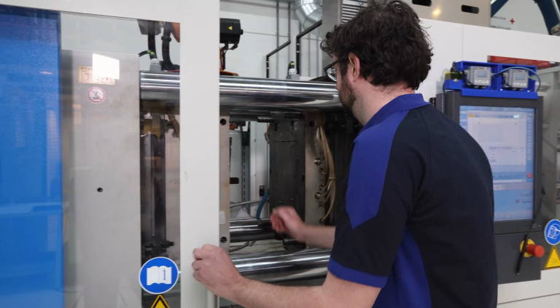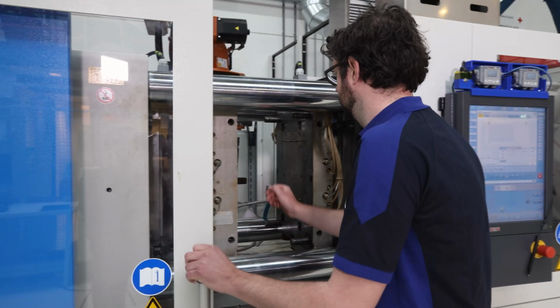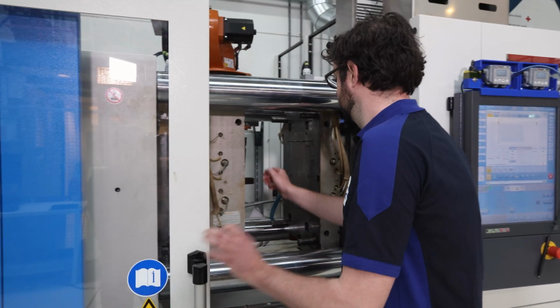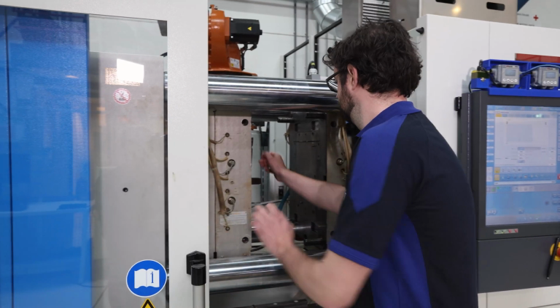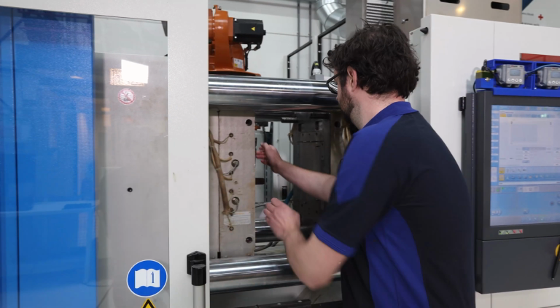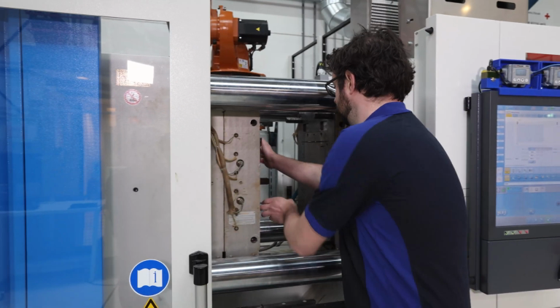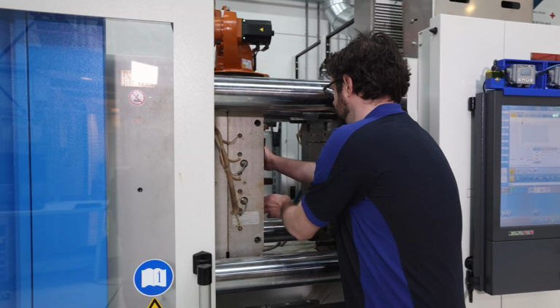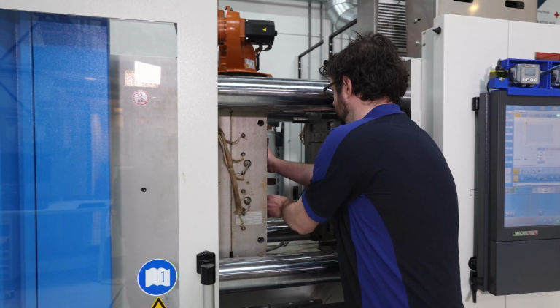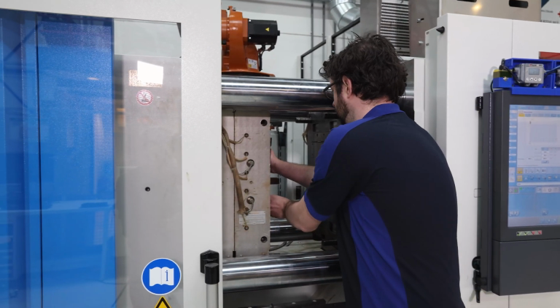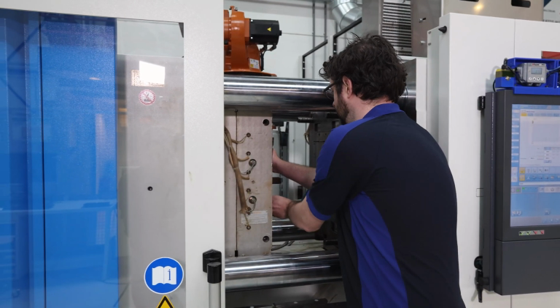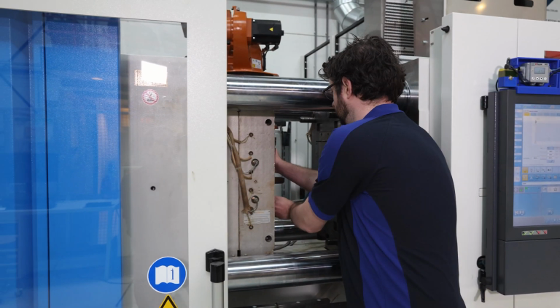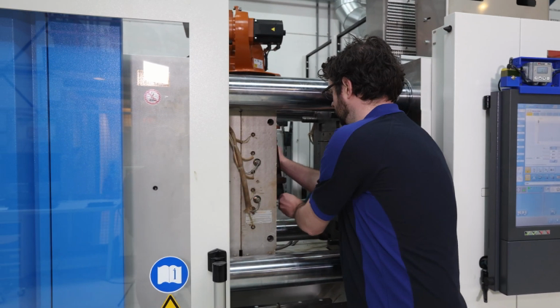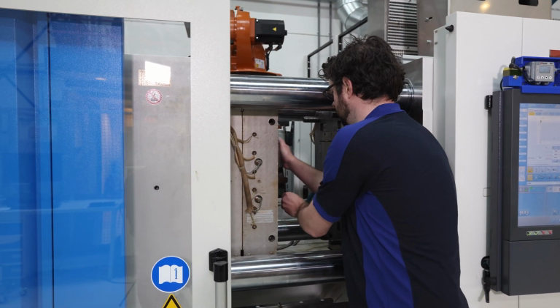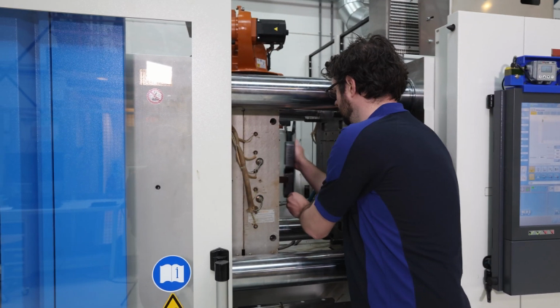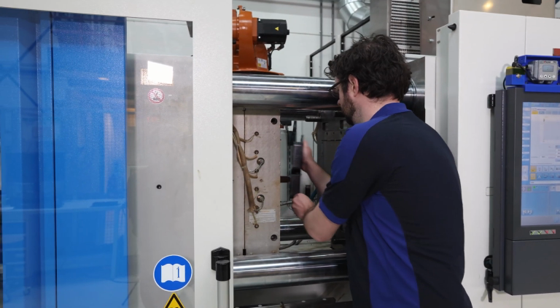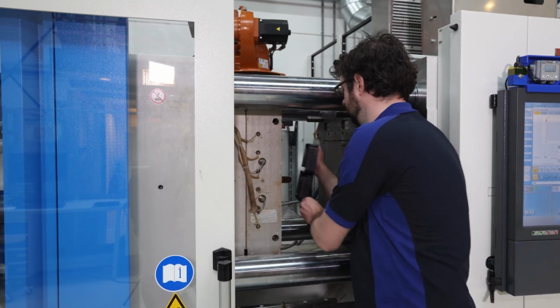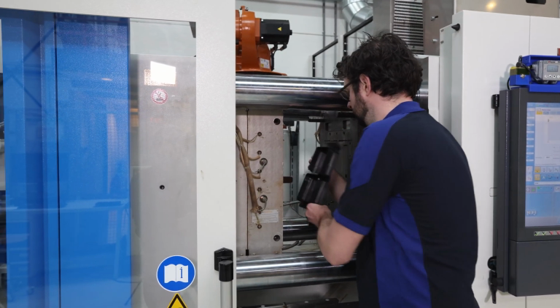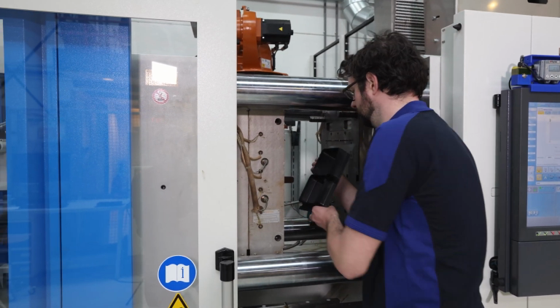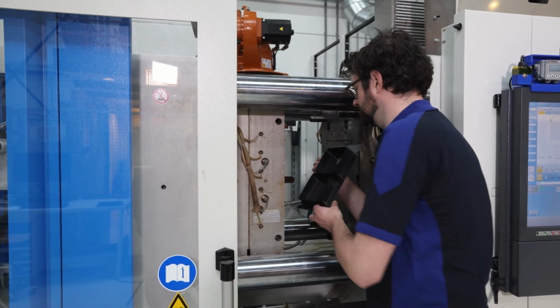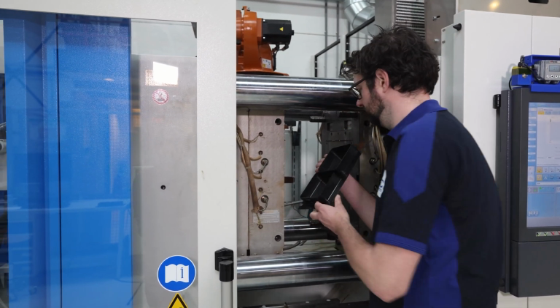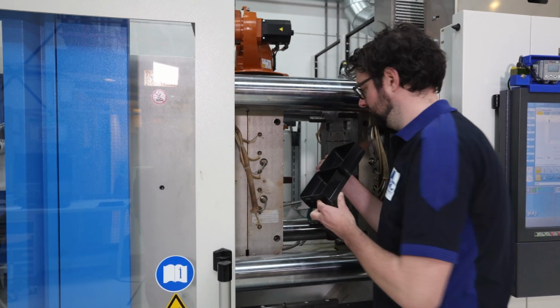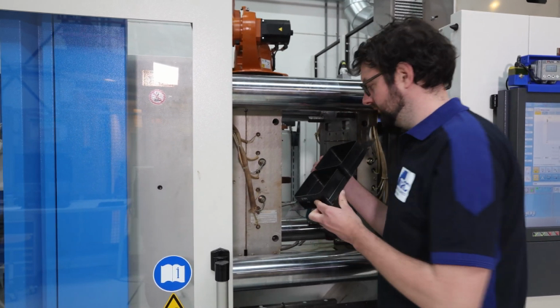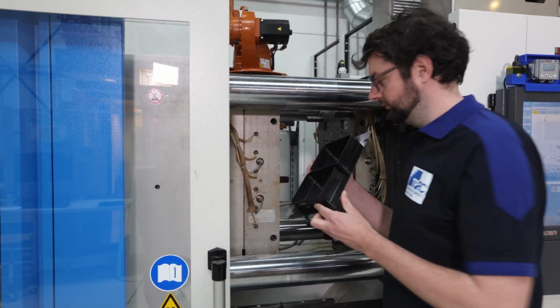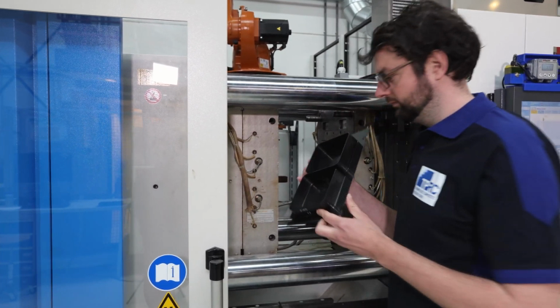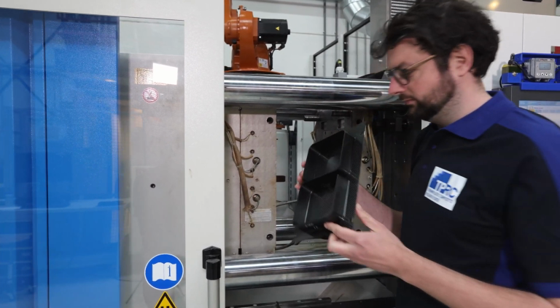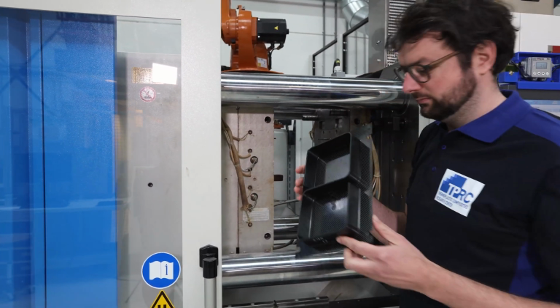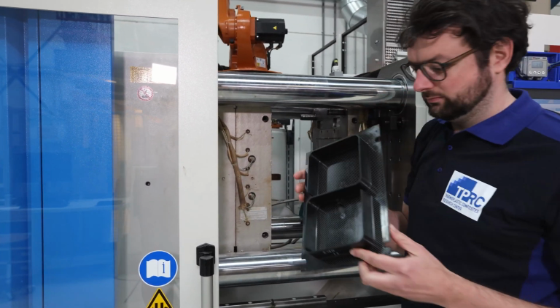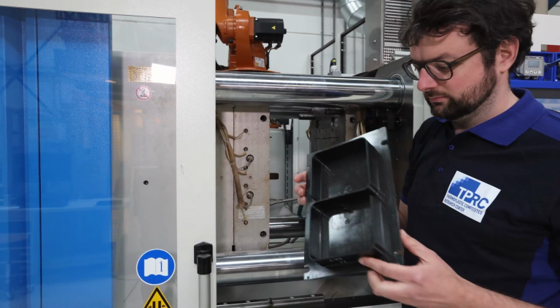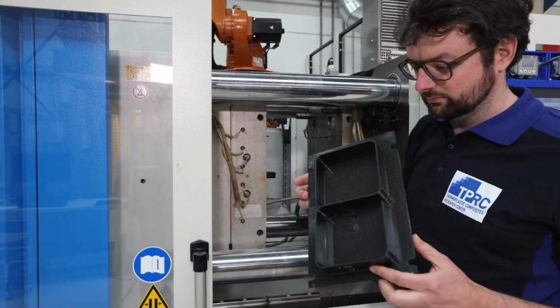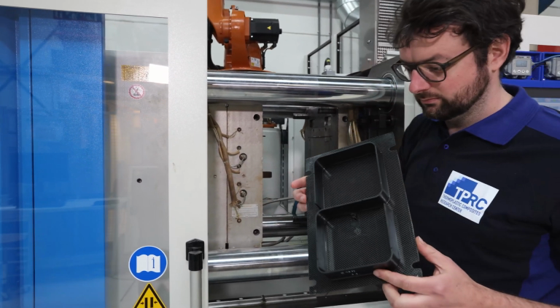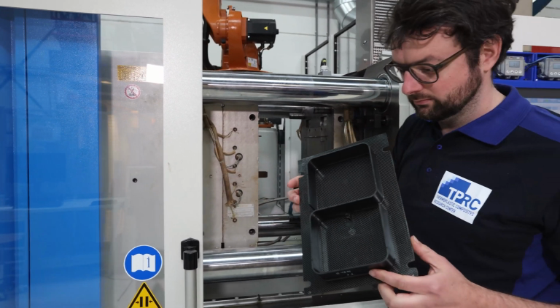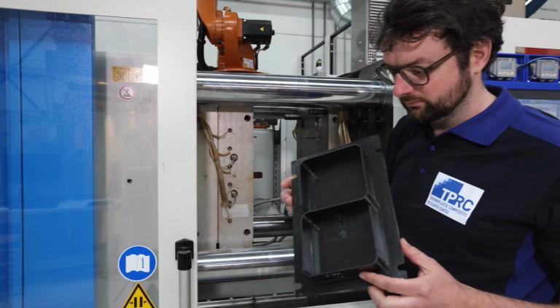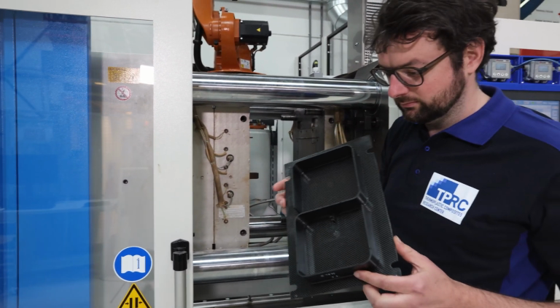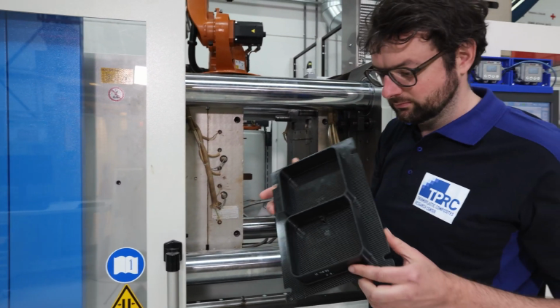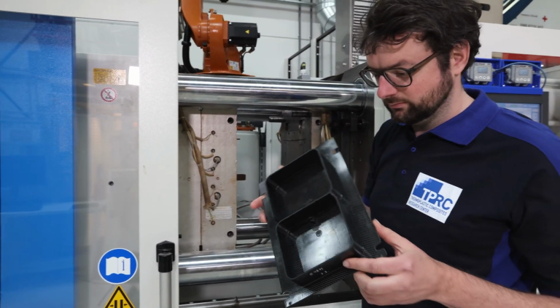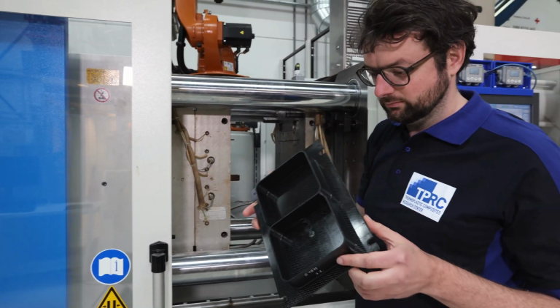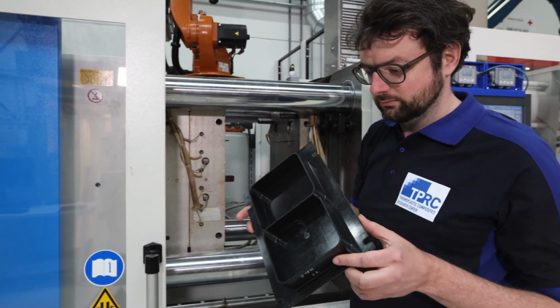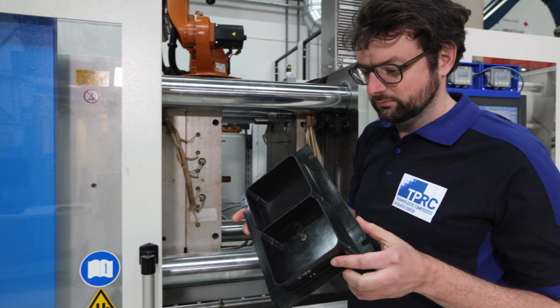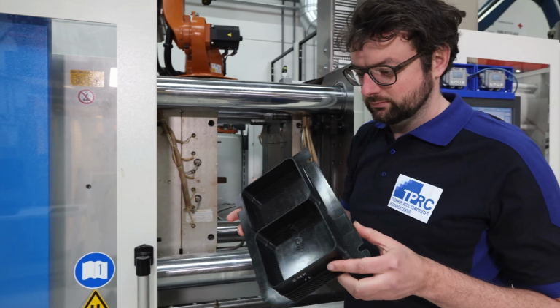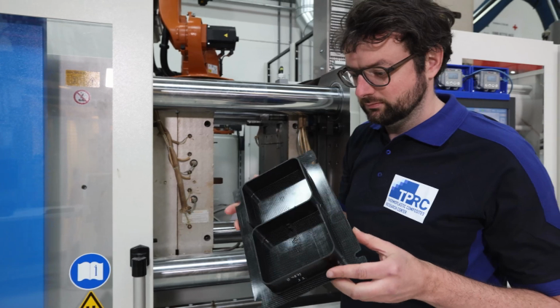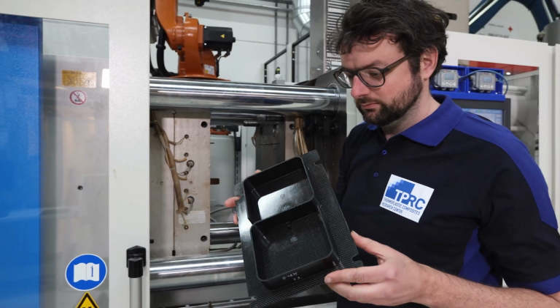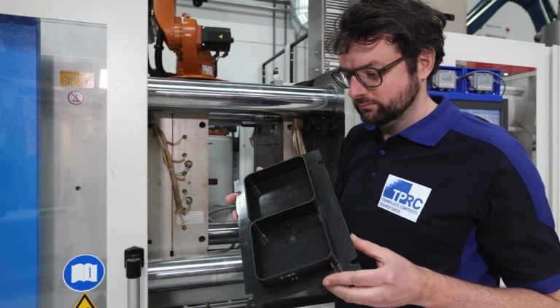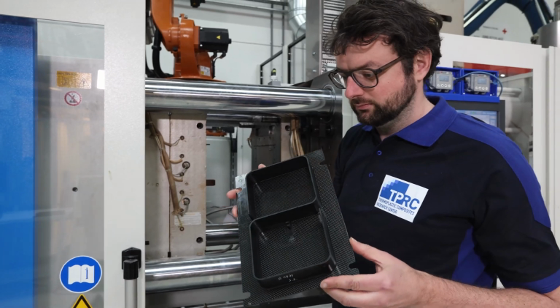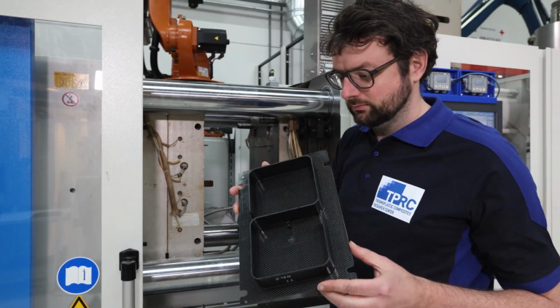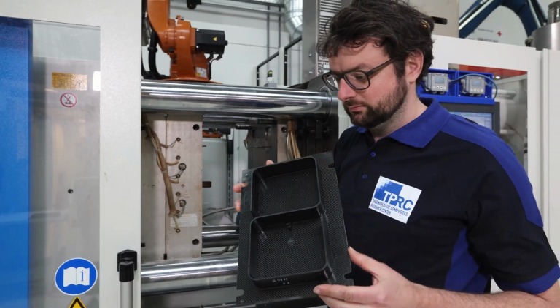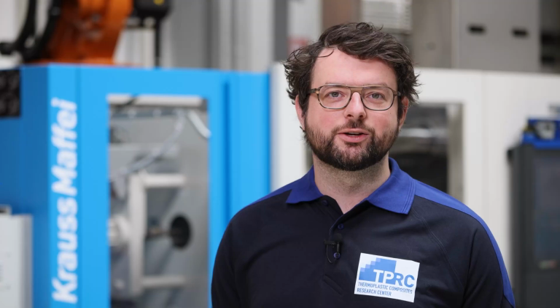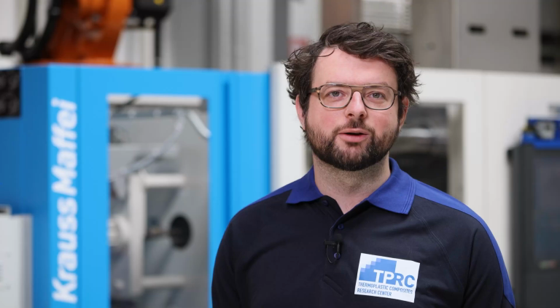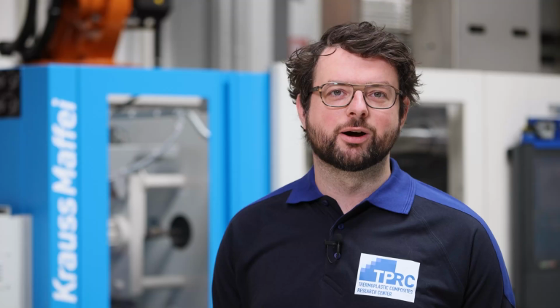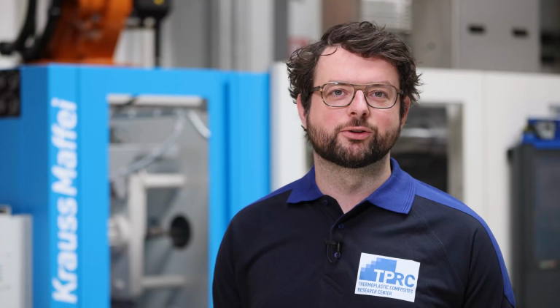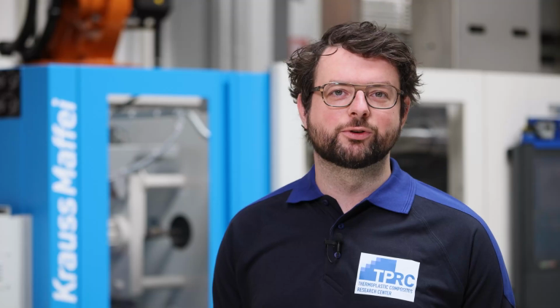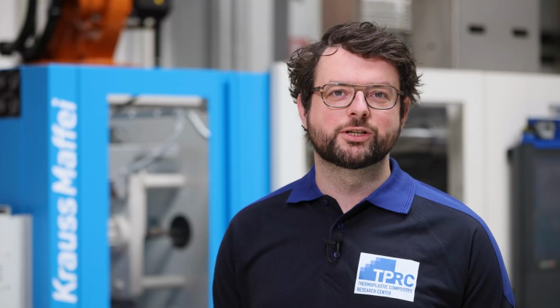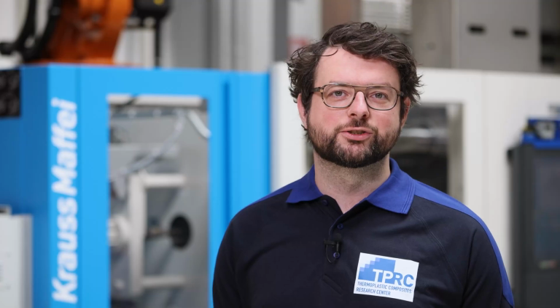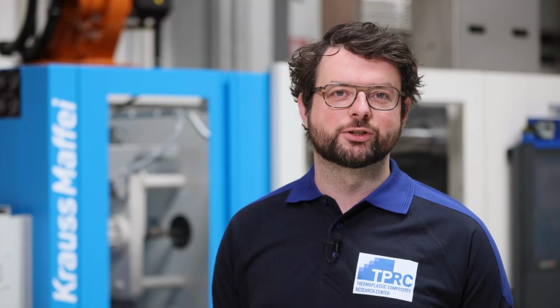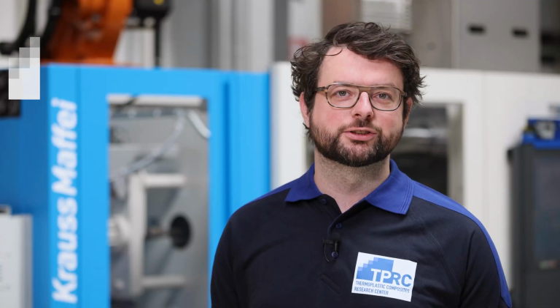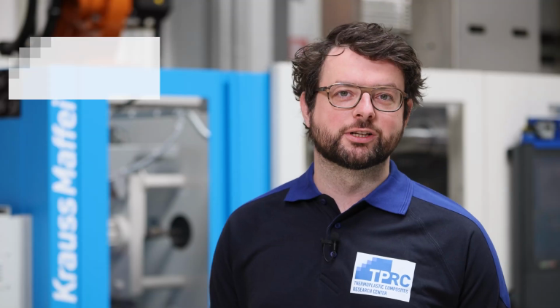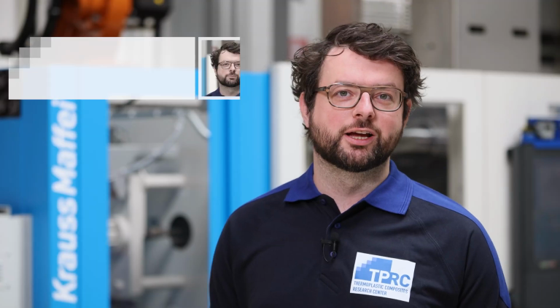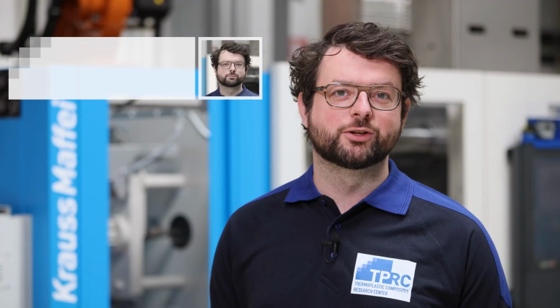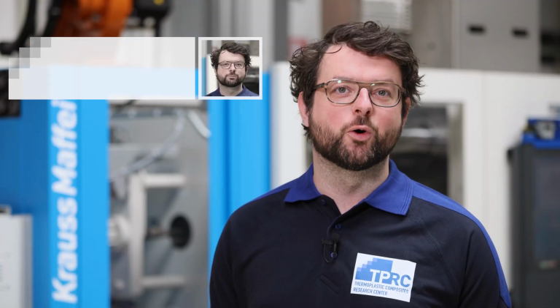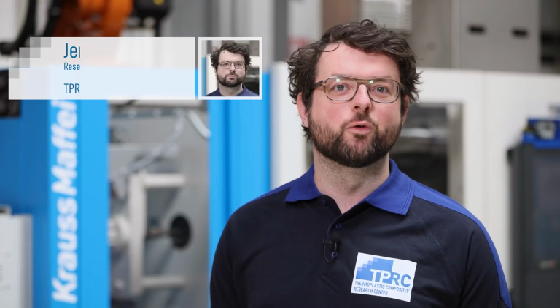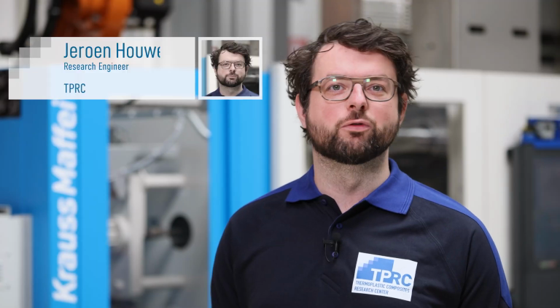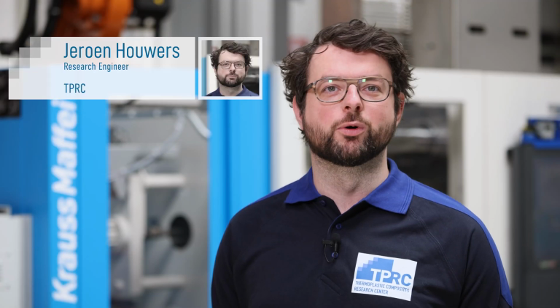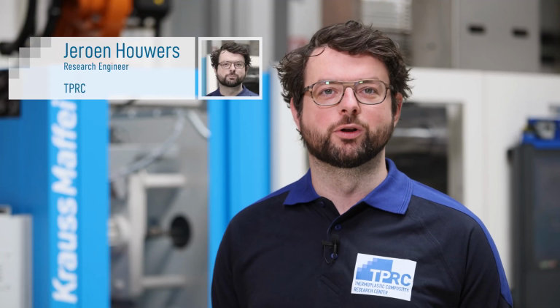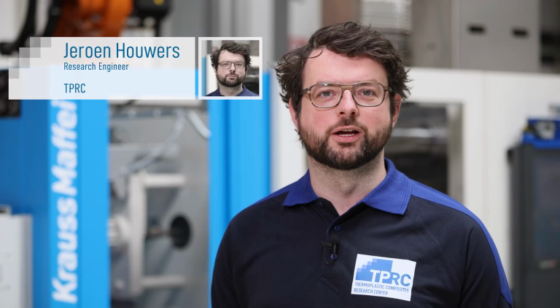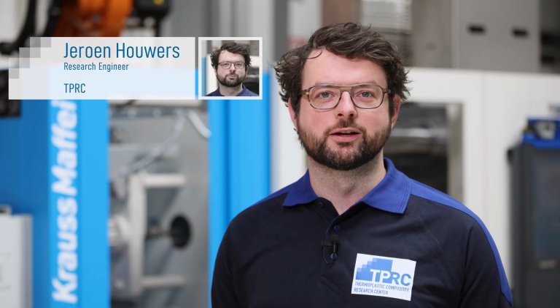My name is Jeroen Hauwes, research engineer at the TPRC. Today I would like to tell you about the research into overmolding.